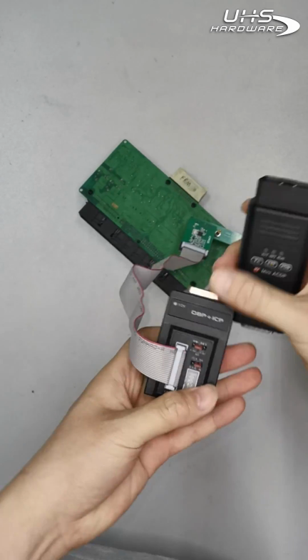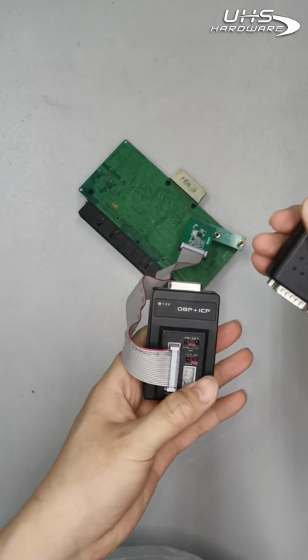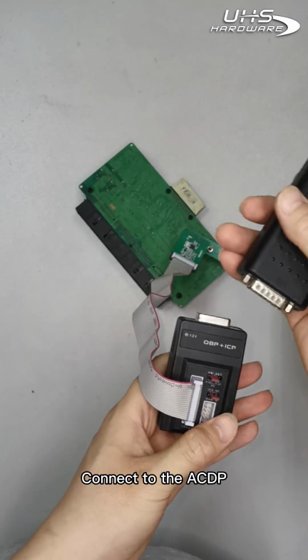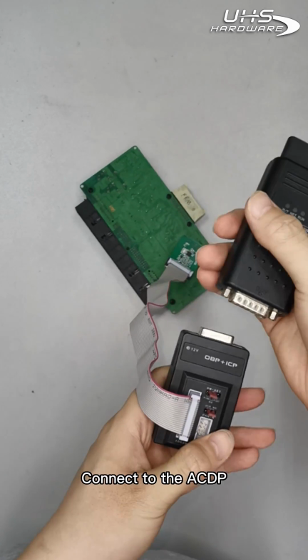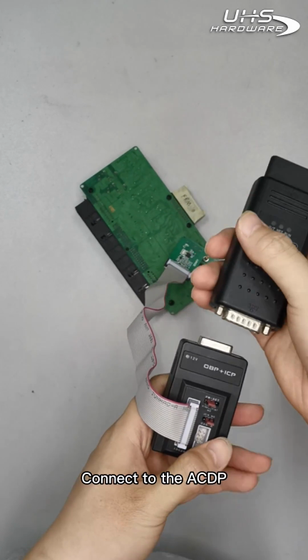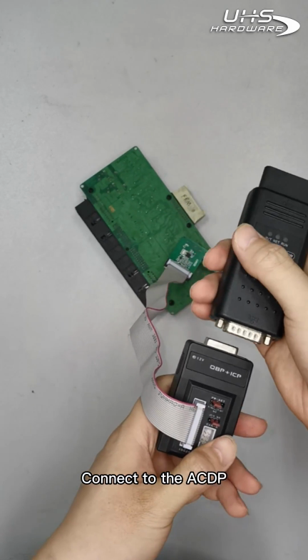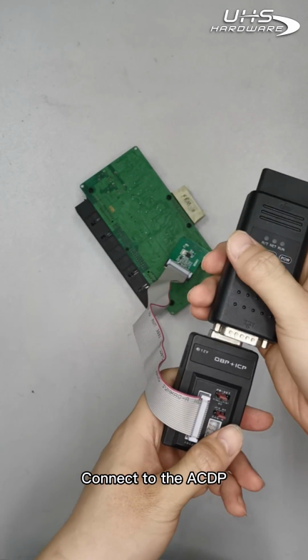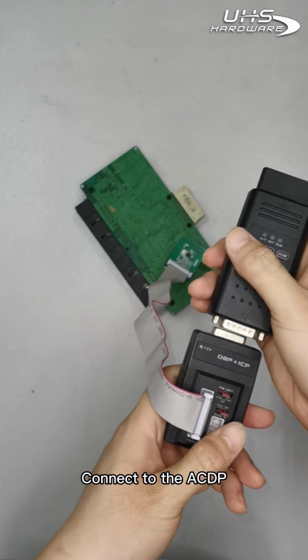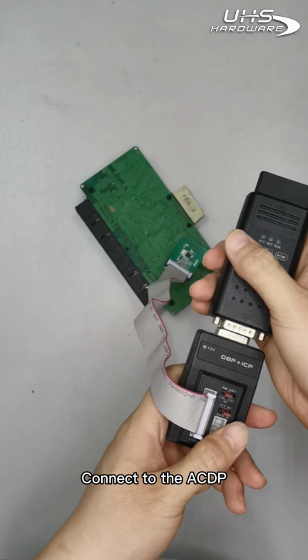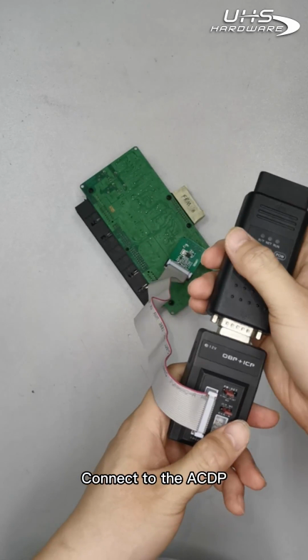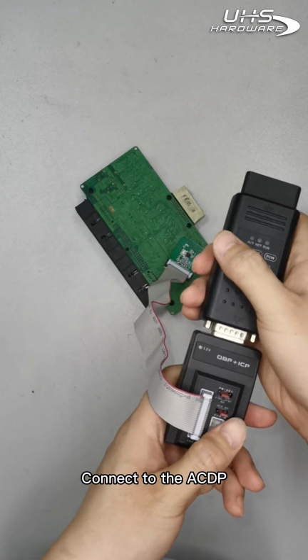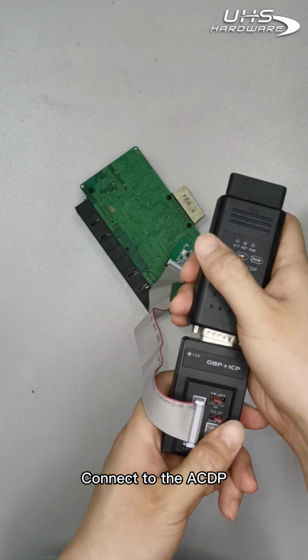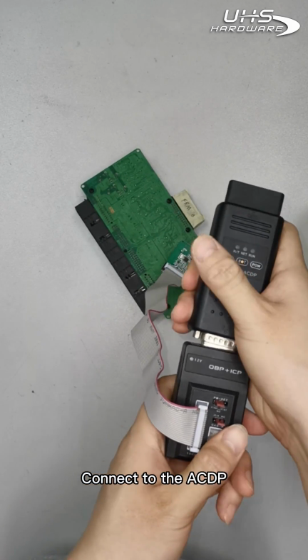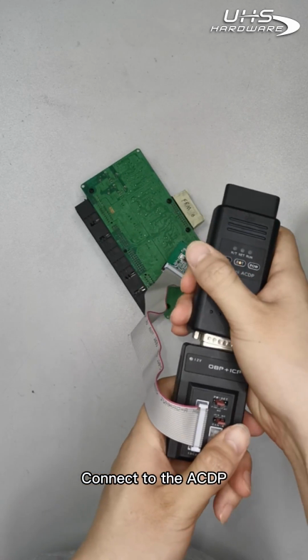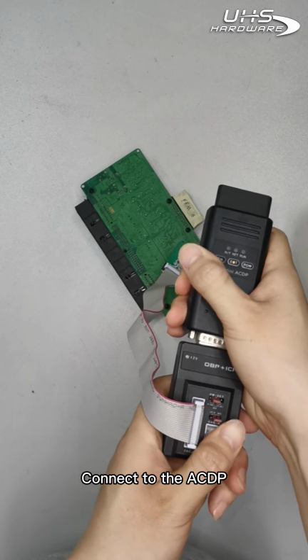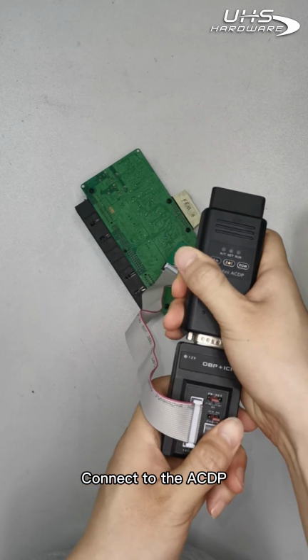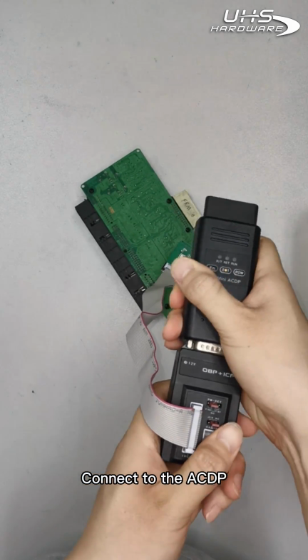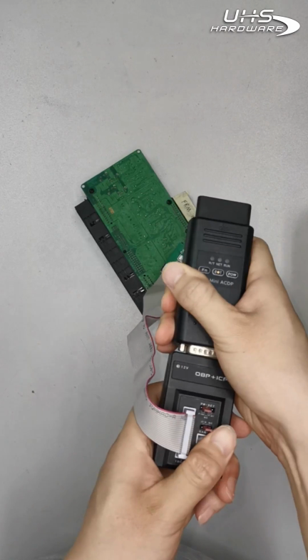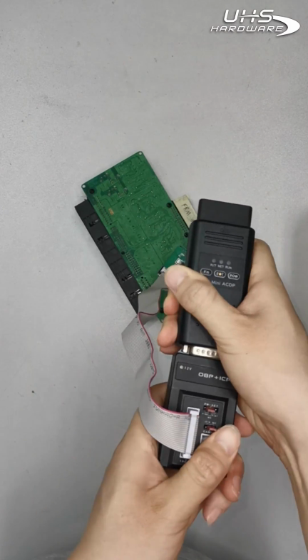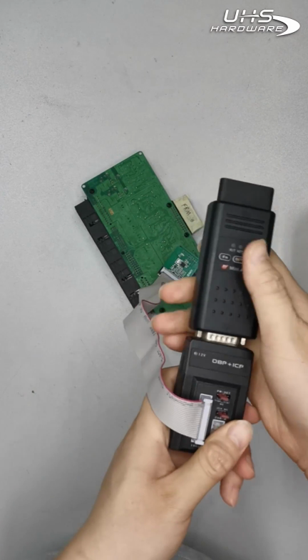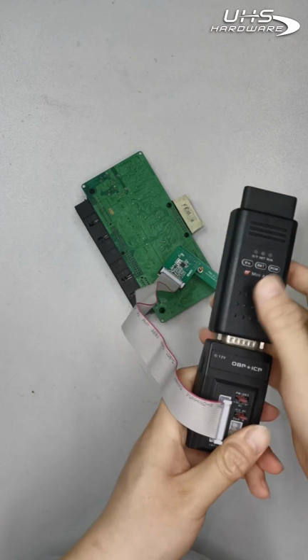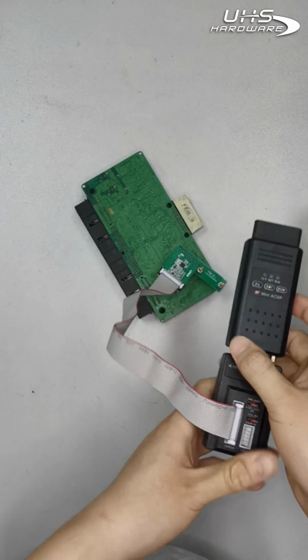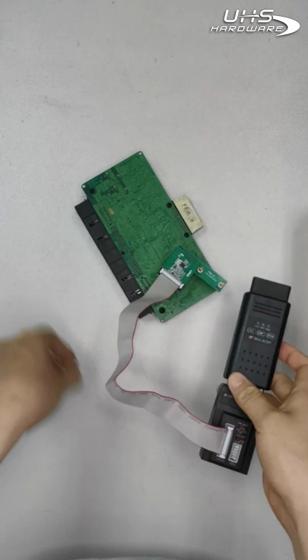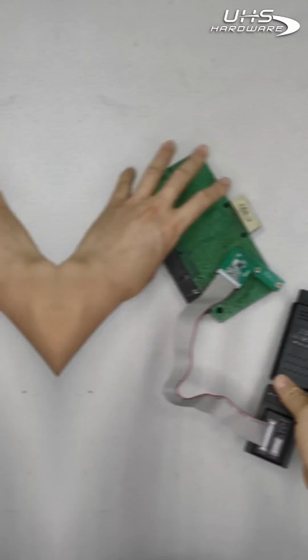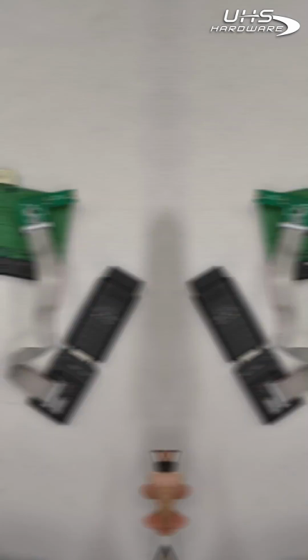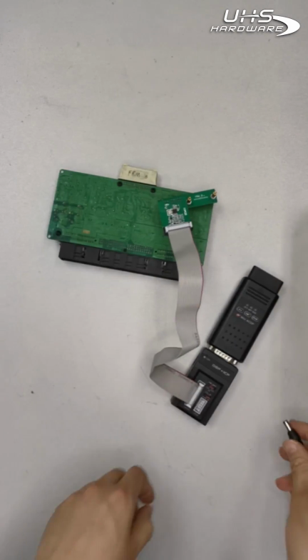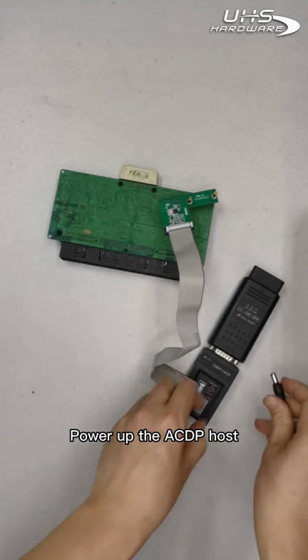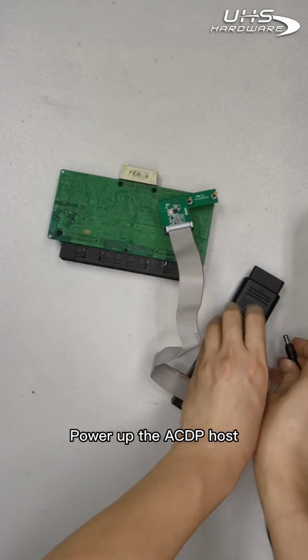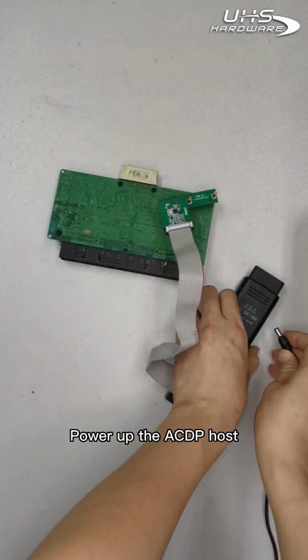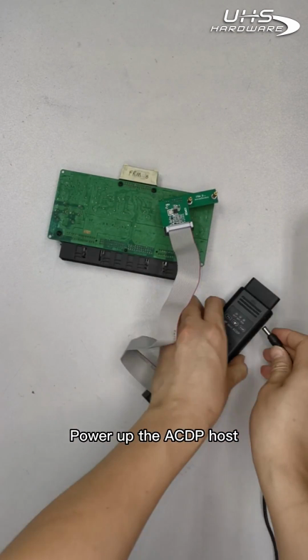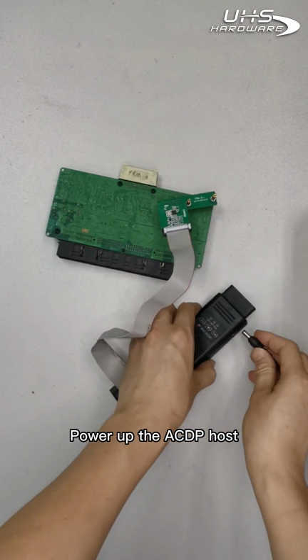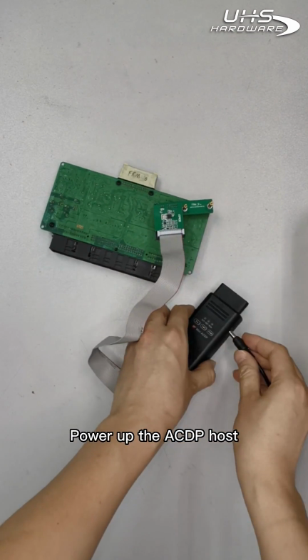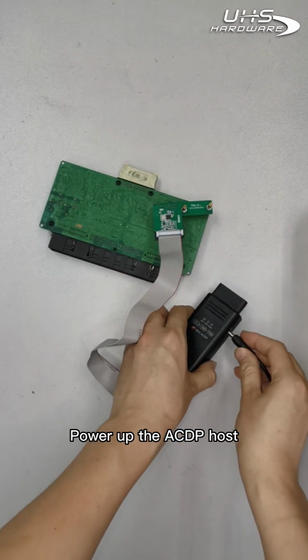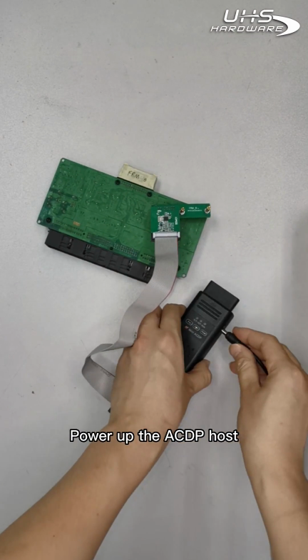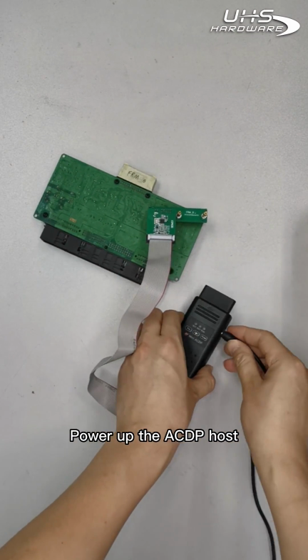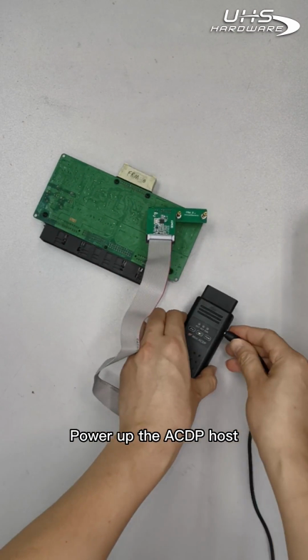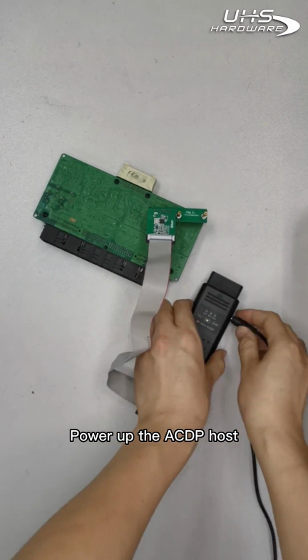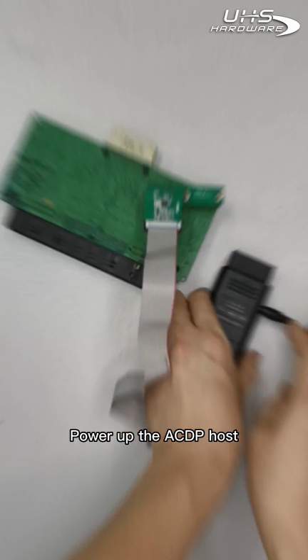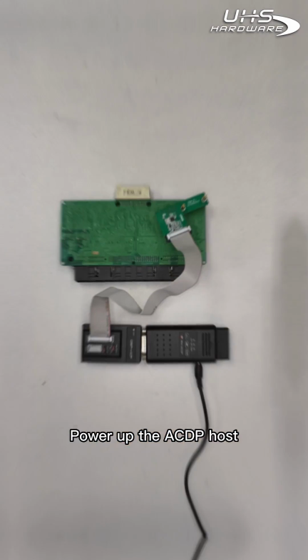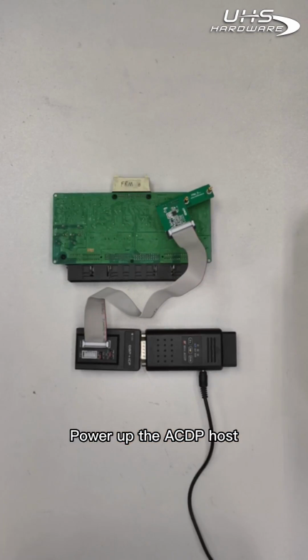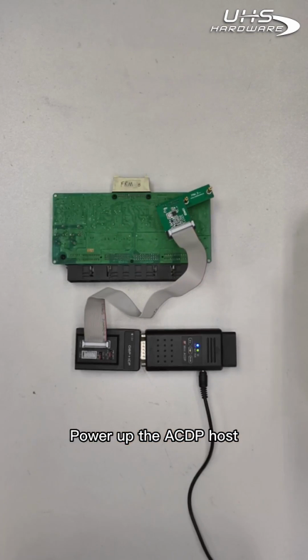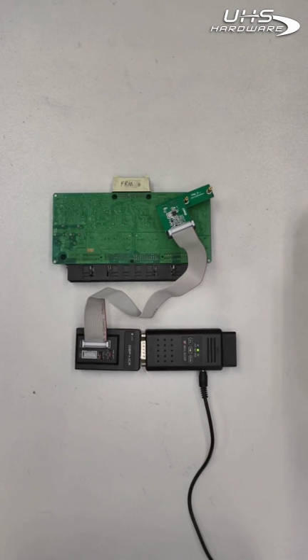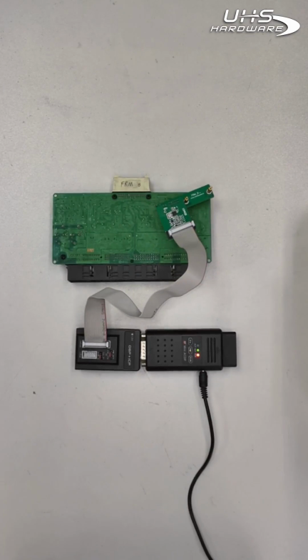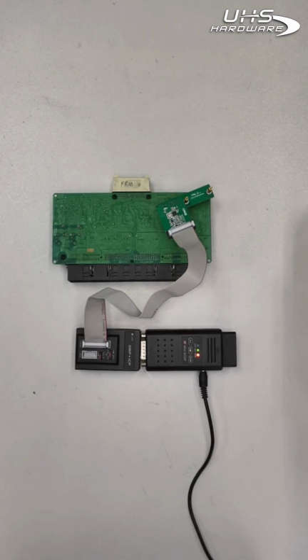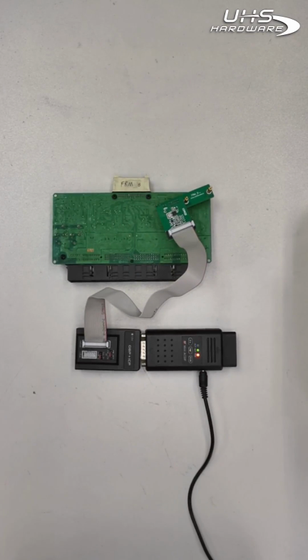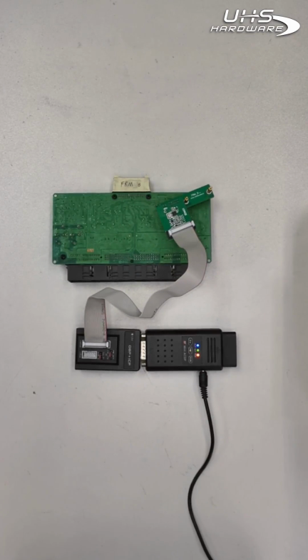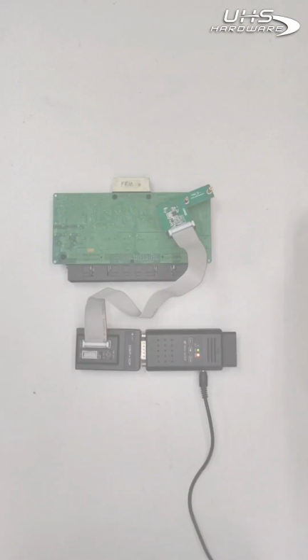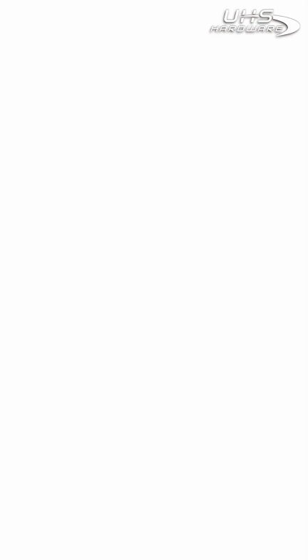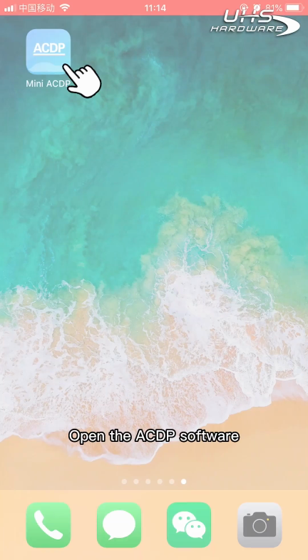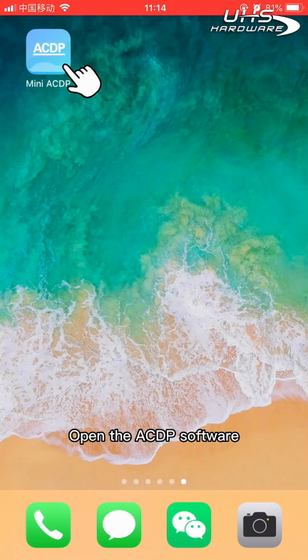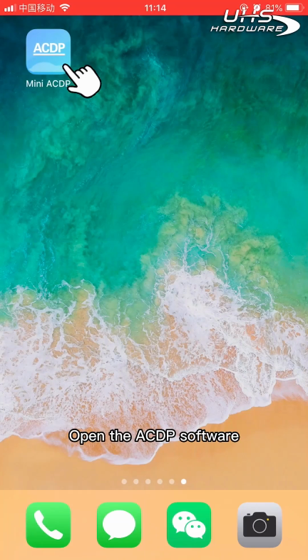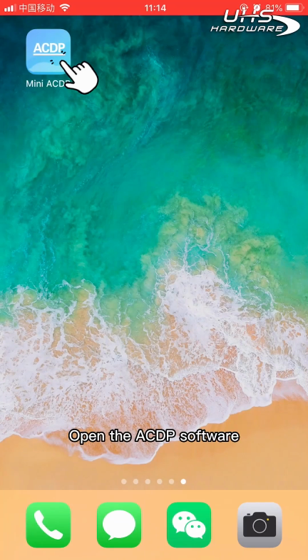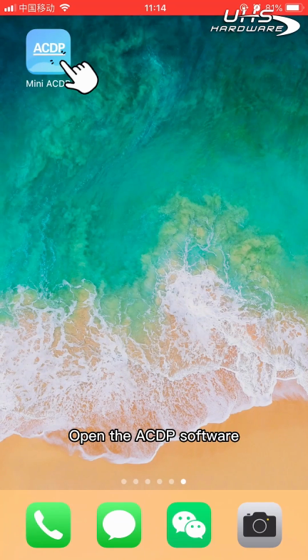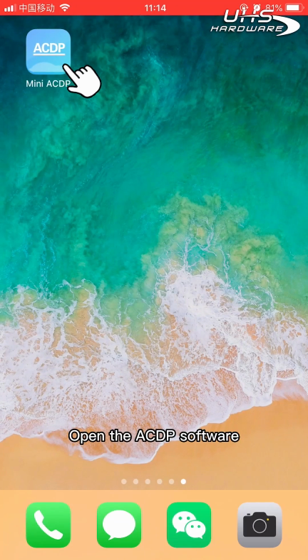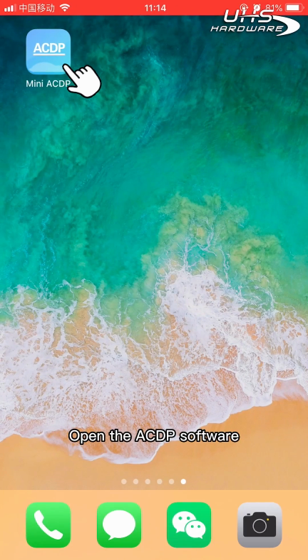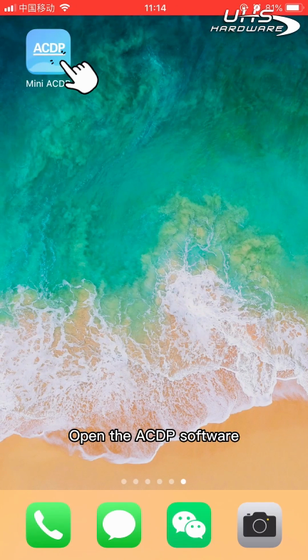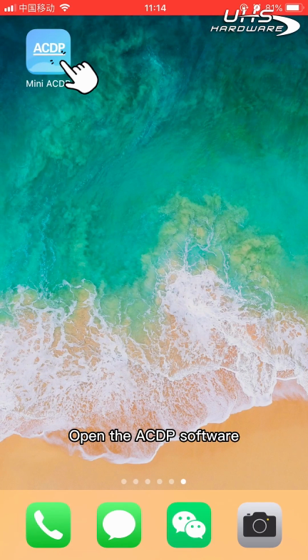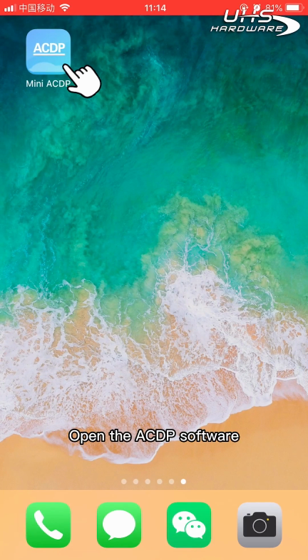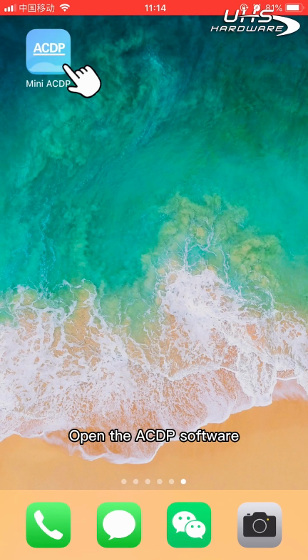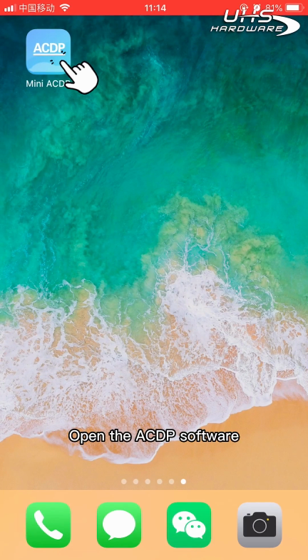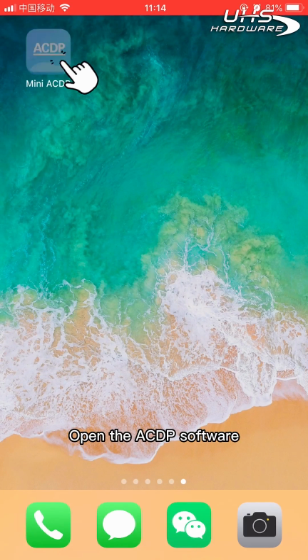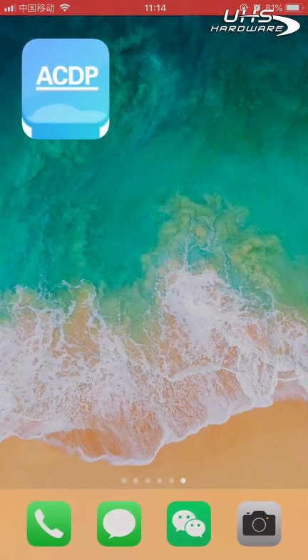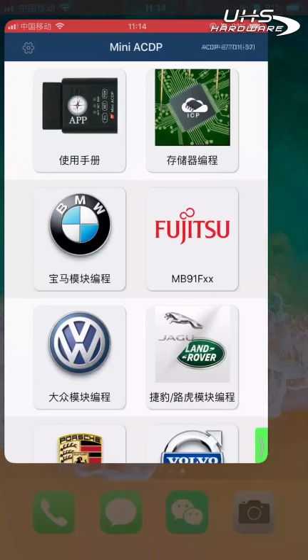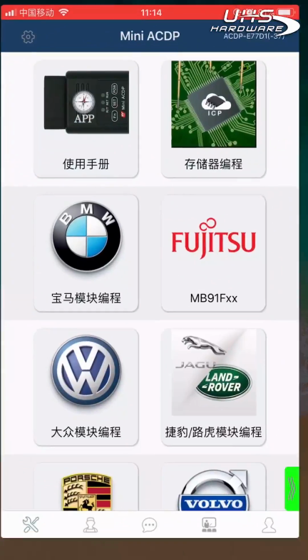Connect everything to the ACDP, then power up the ACDP host and open the ACDP software.